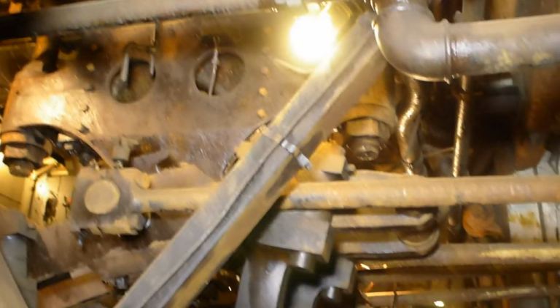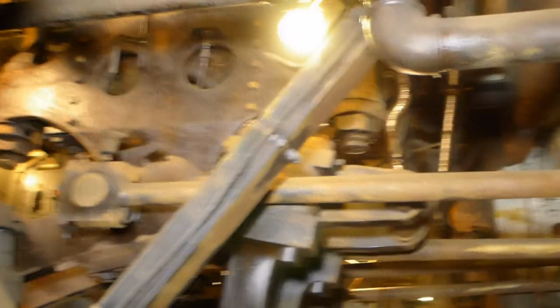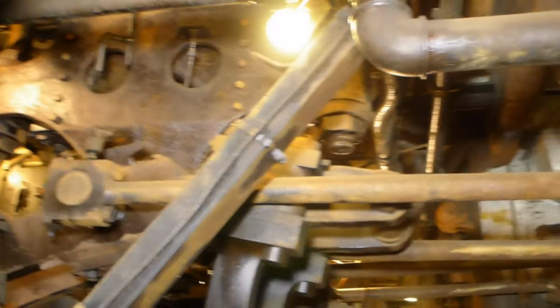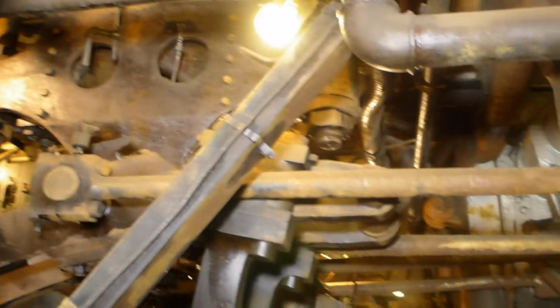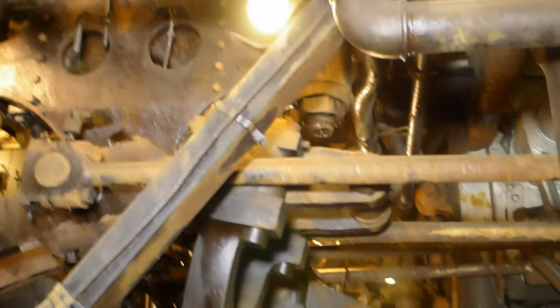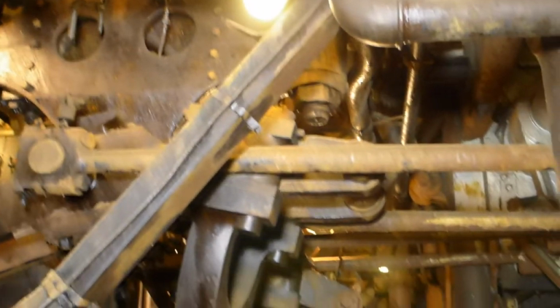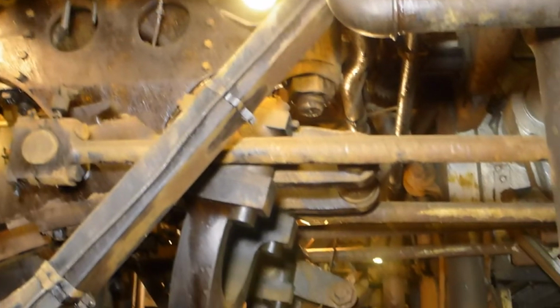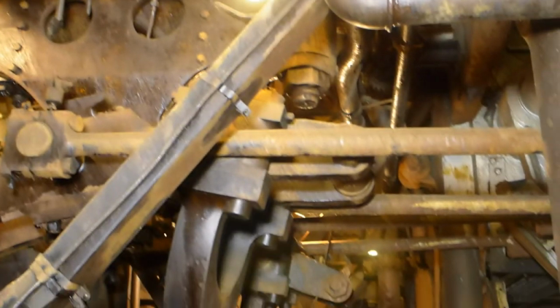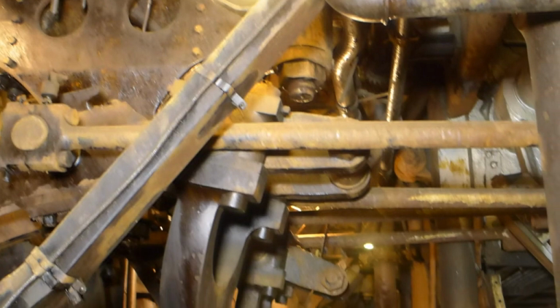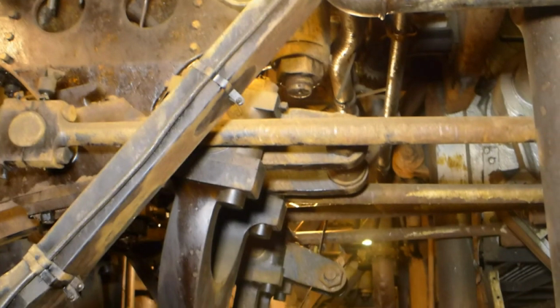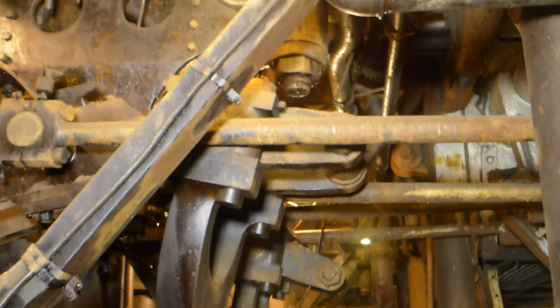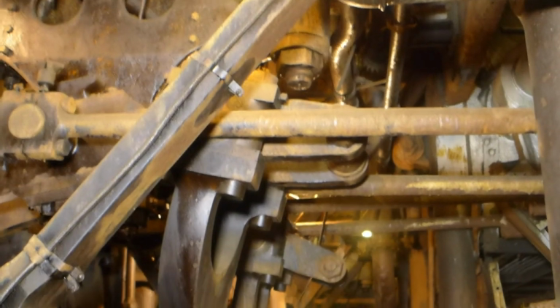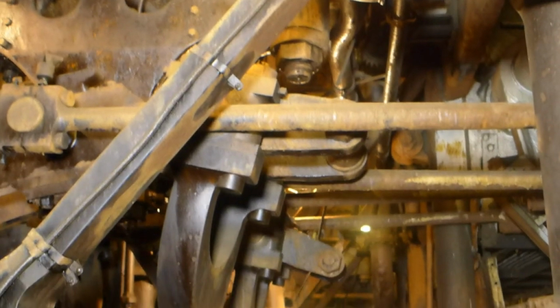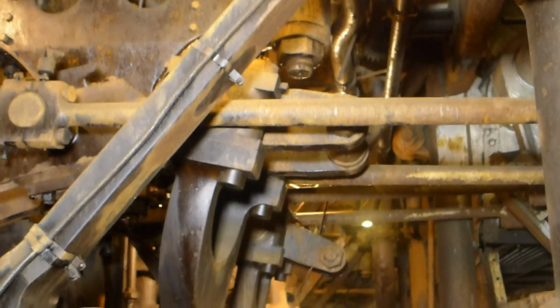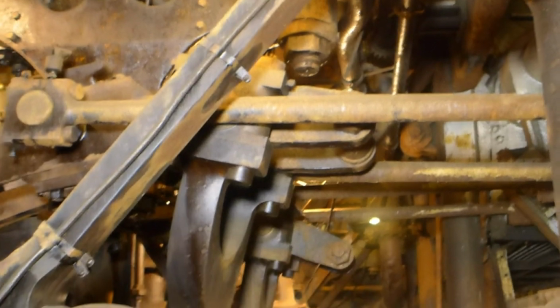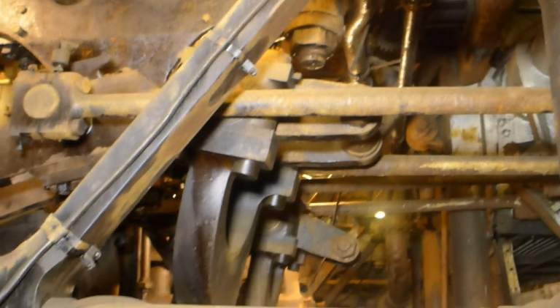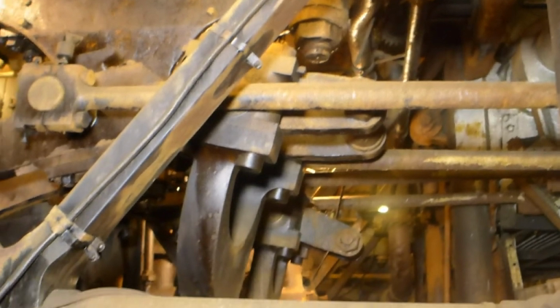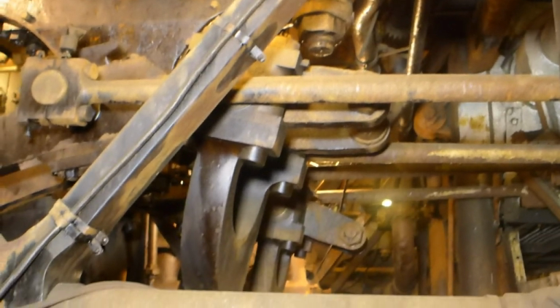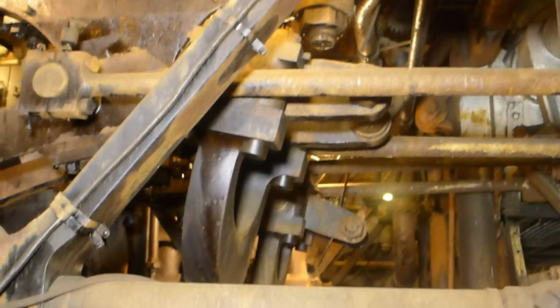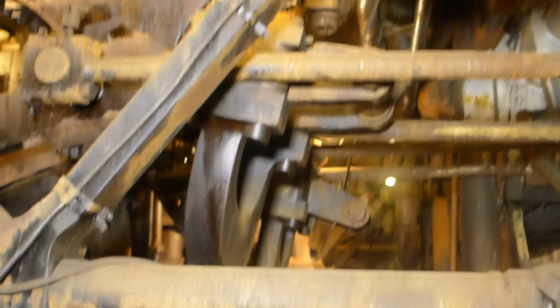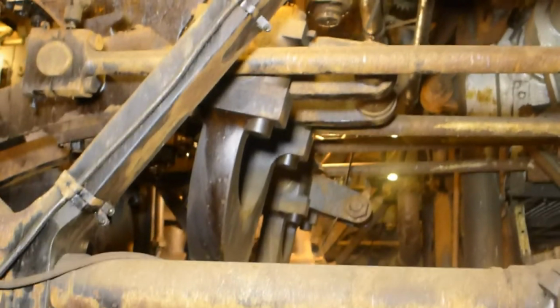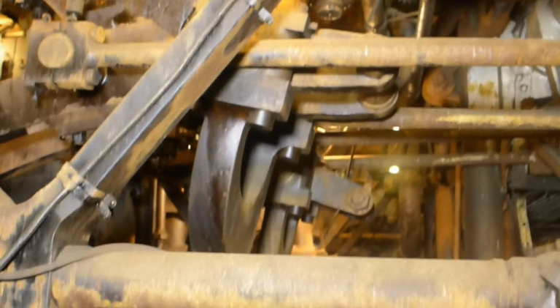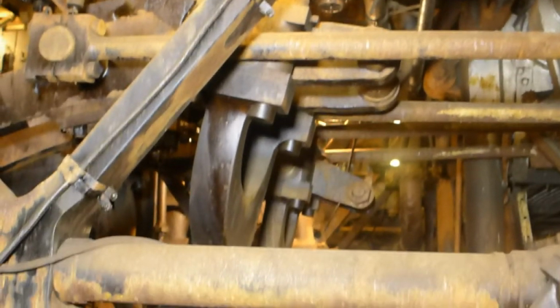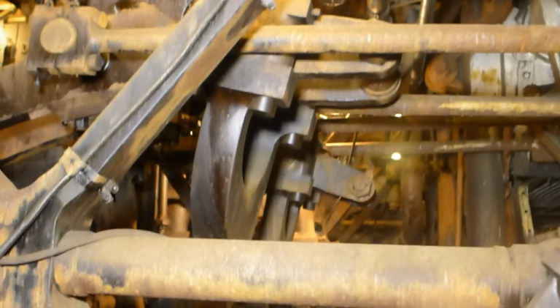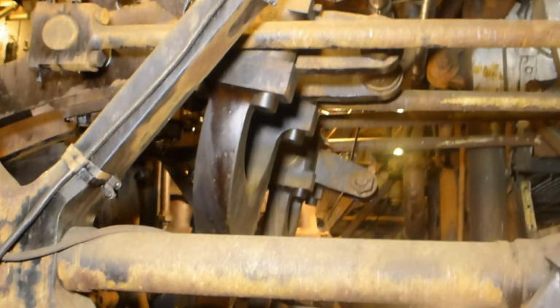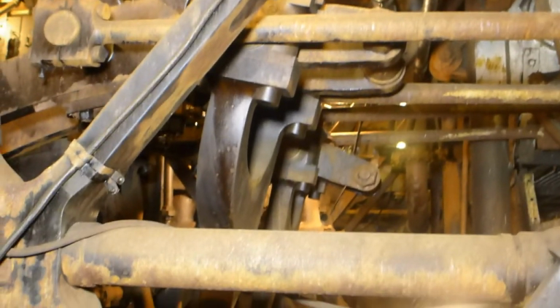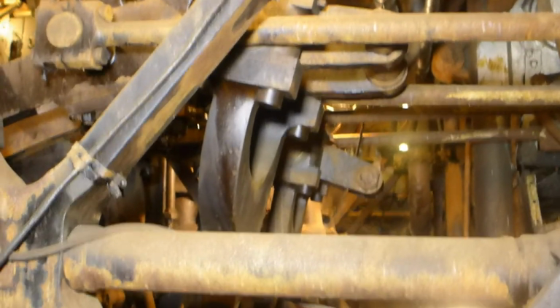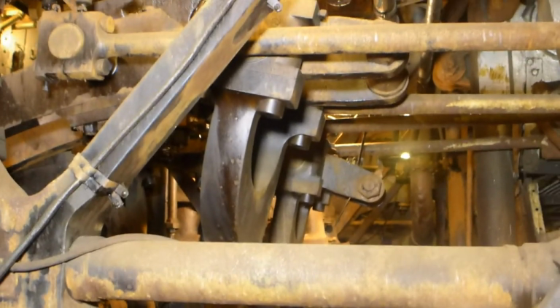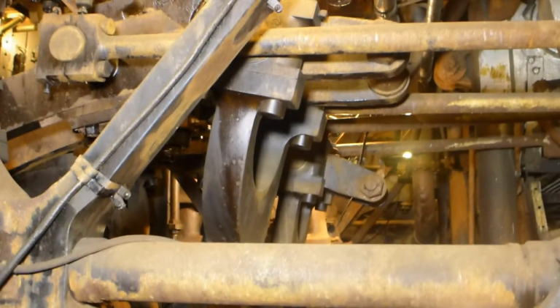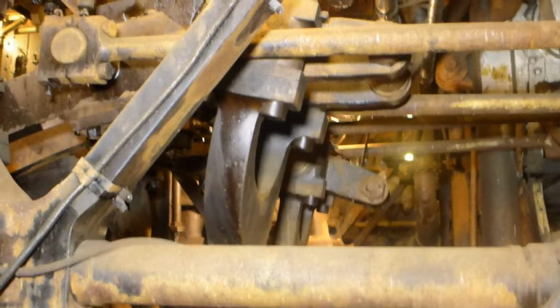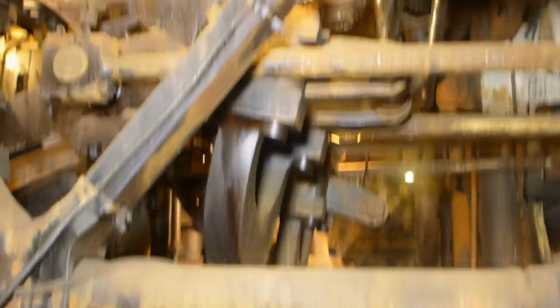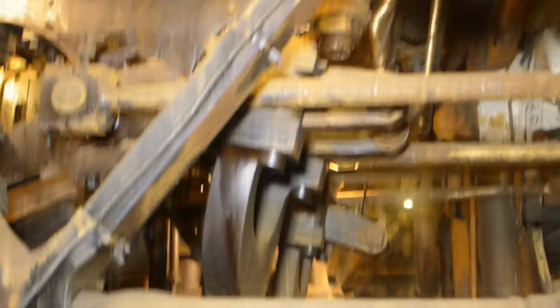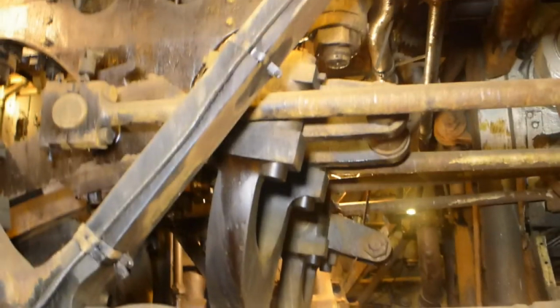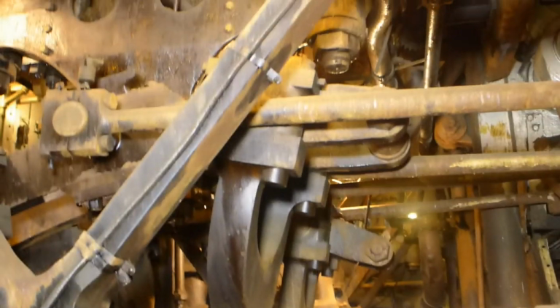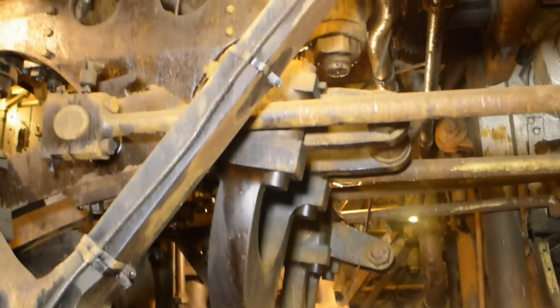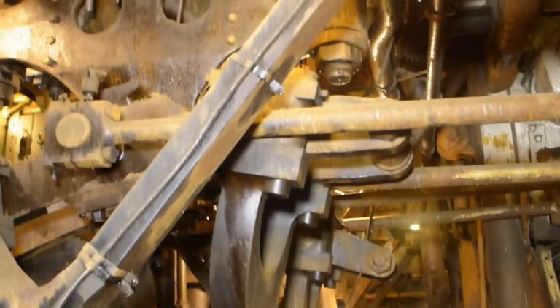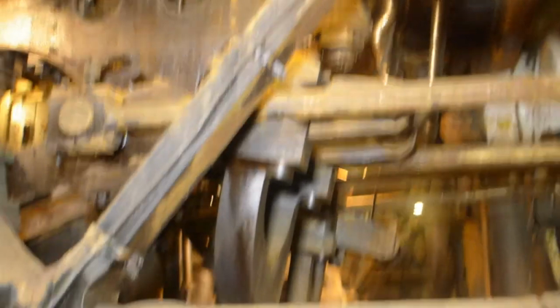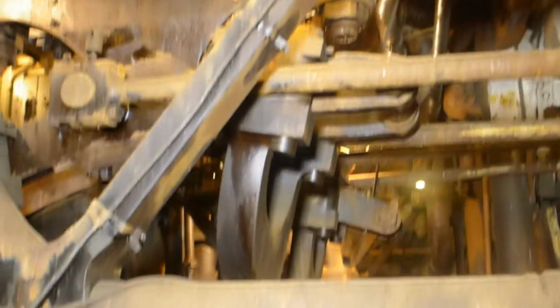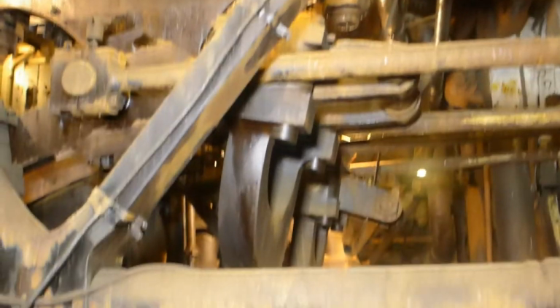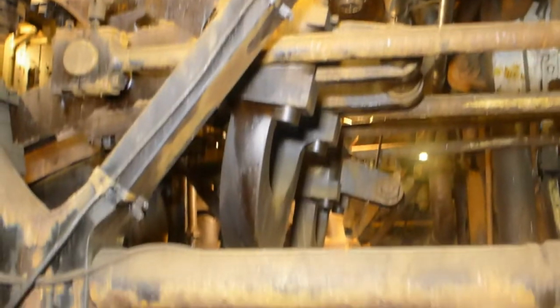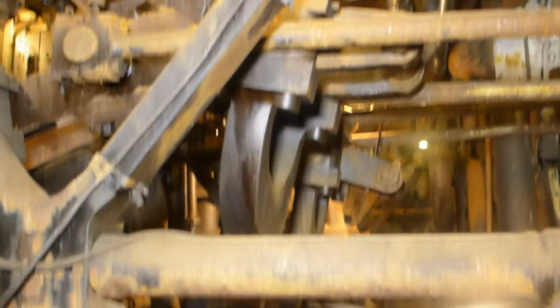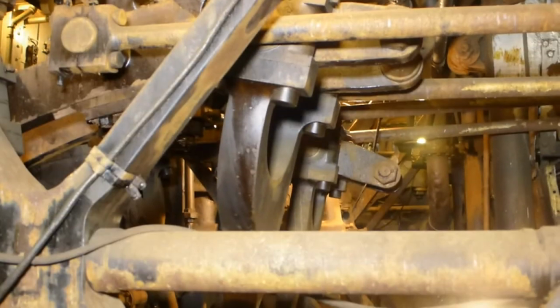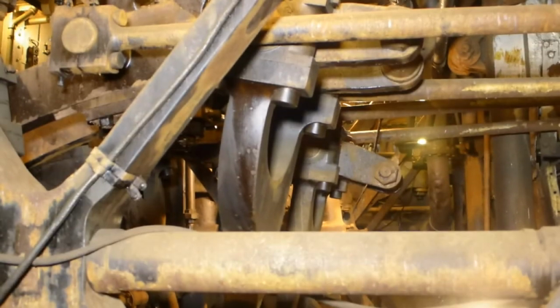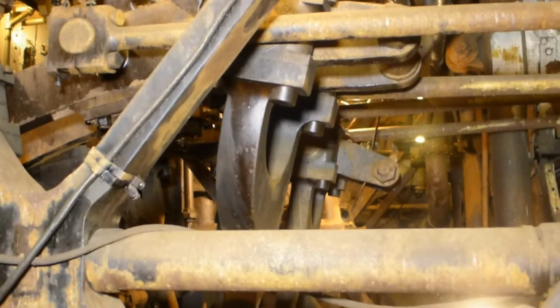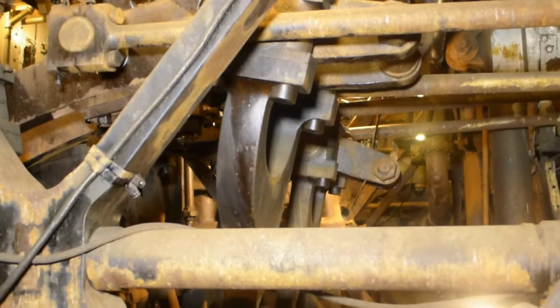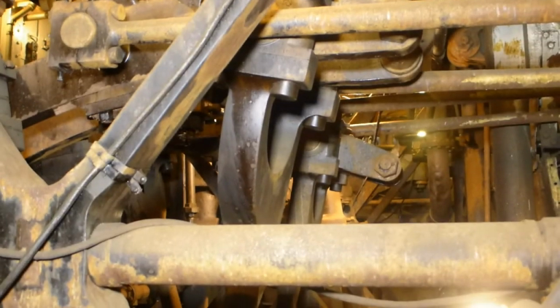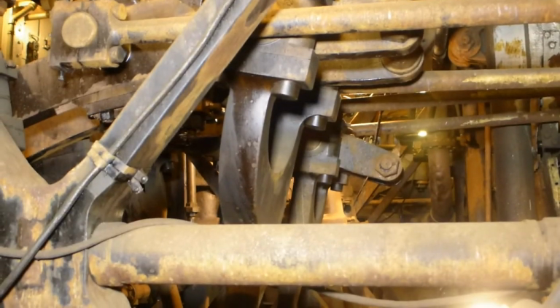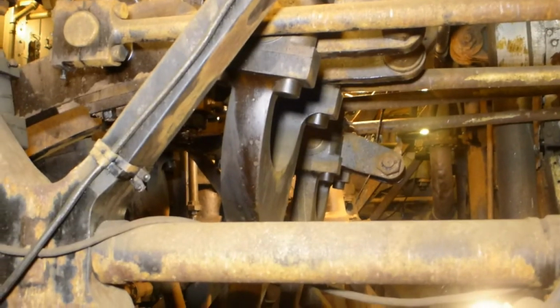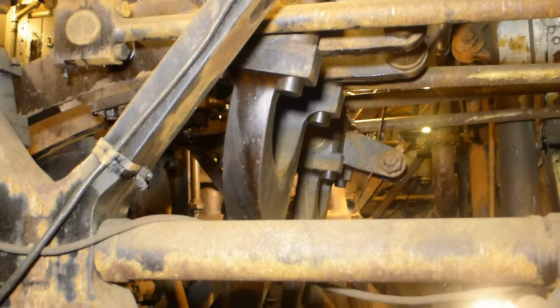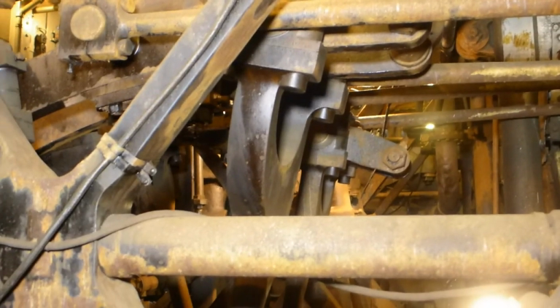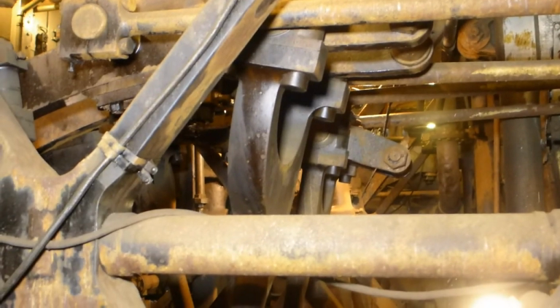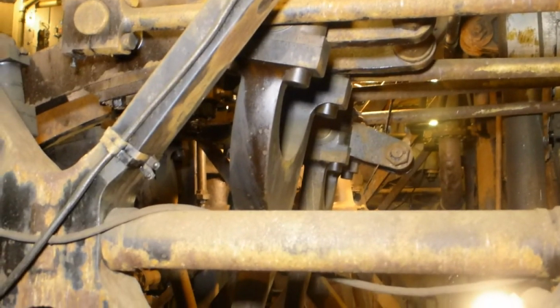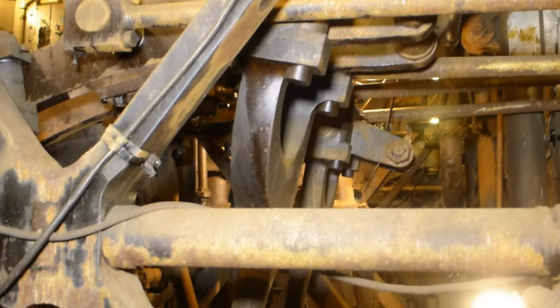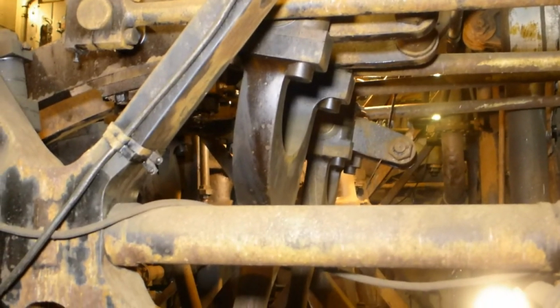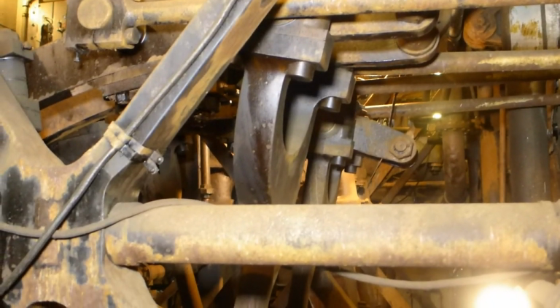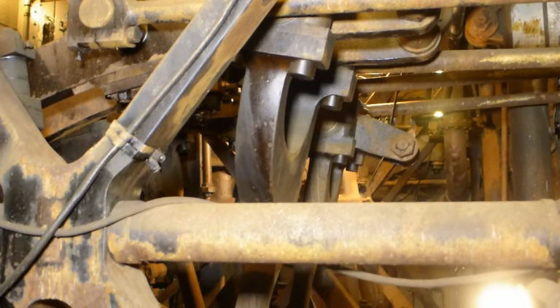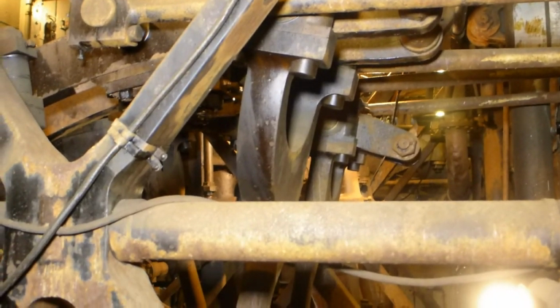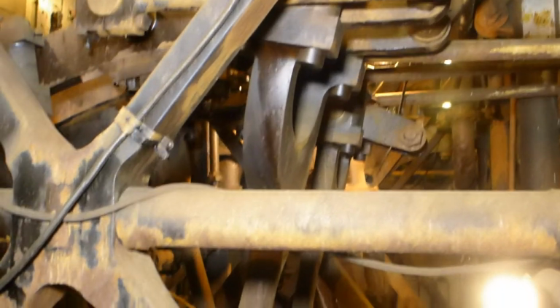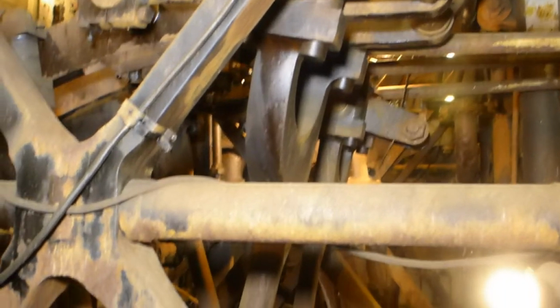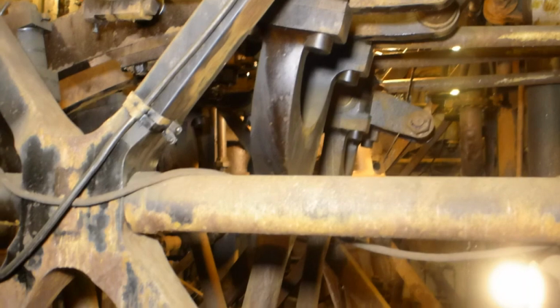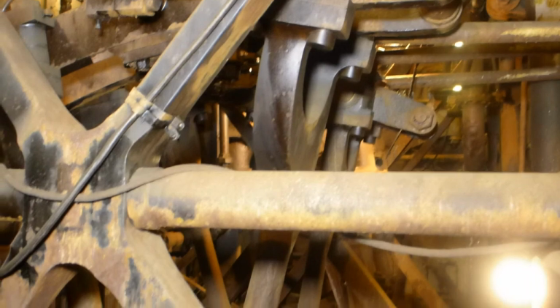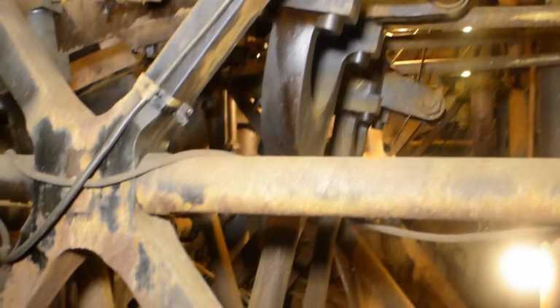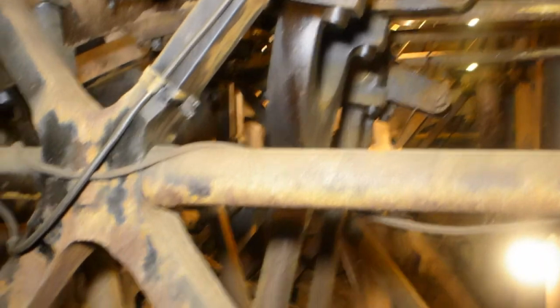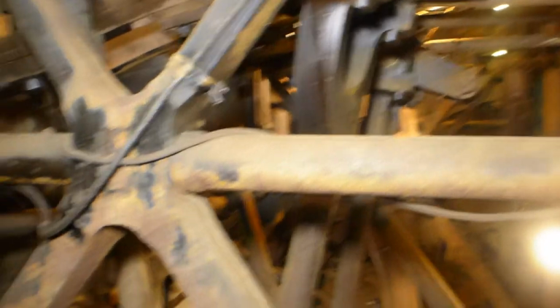Forward of that is the valve rod, valve, and valve linkage for the high-pressure cylinder valves.